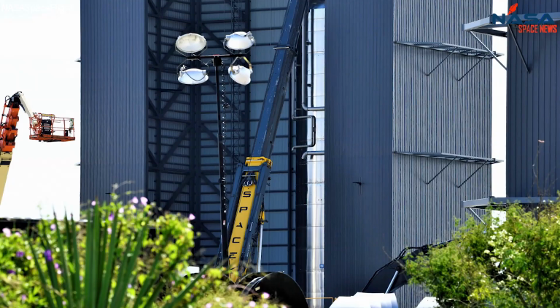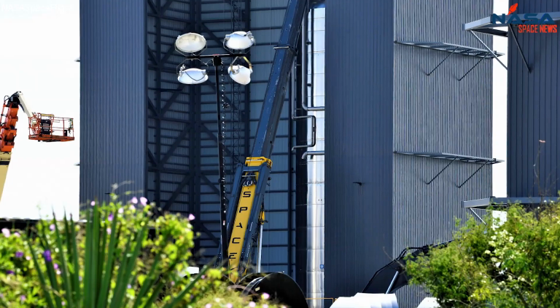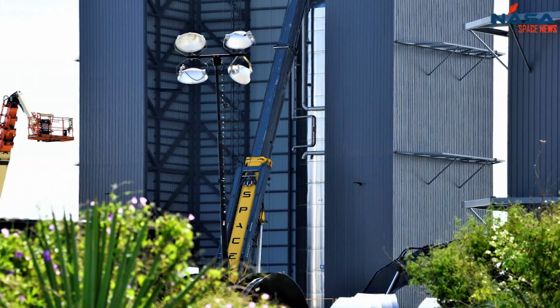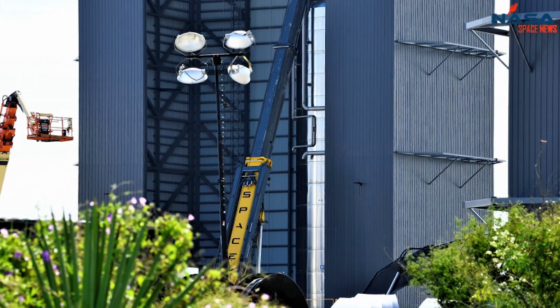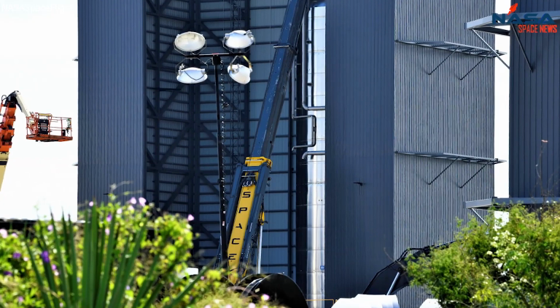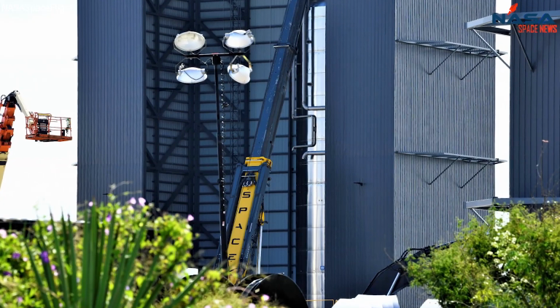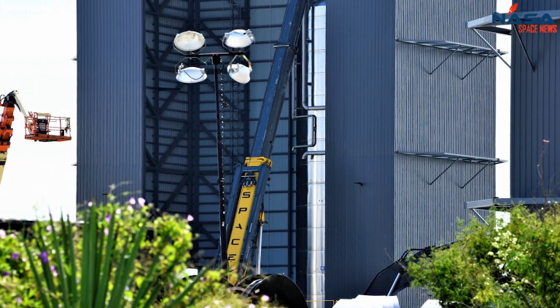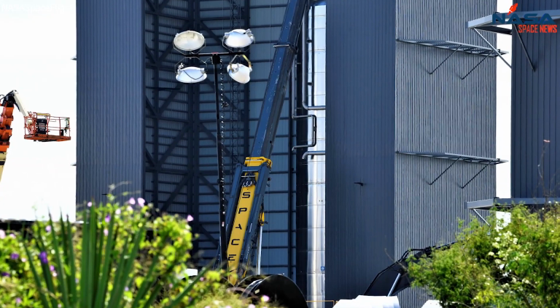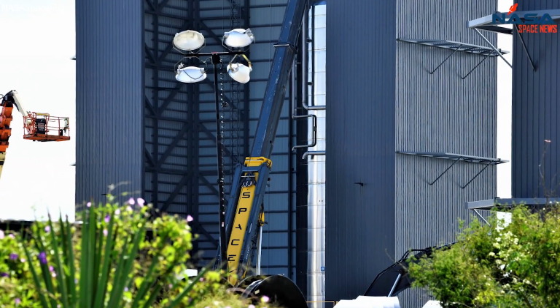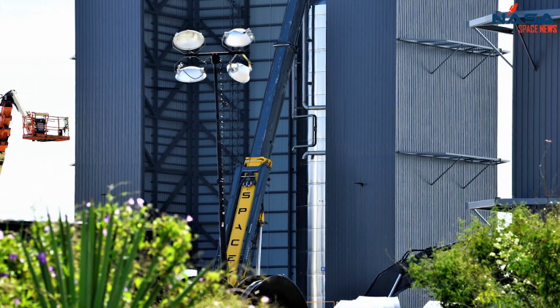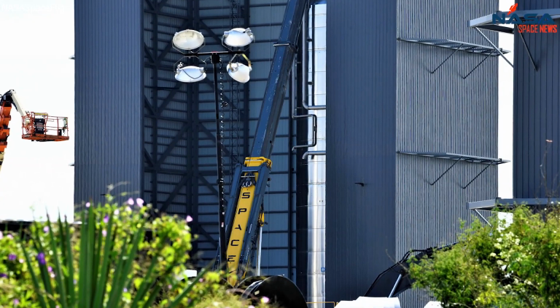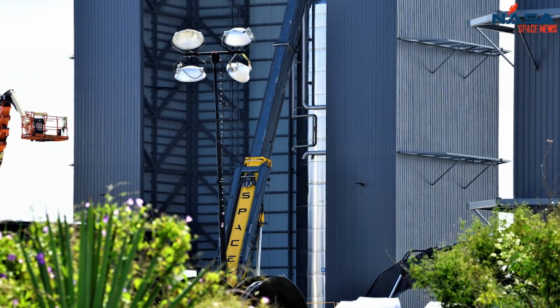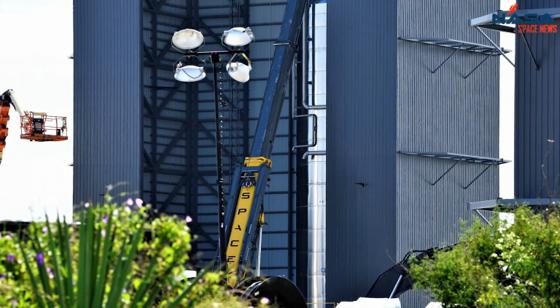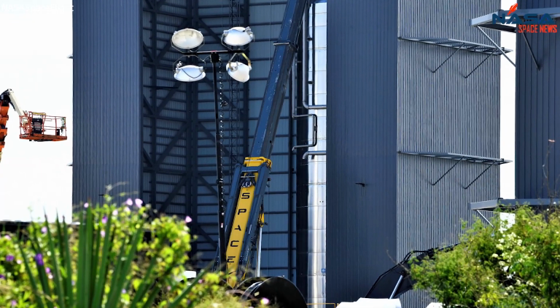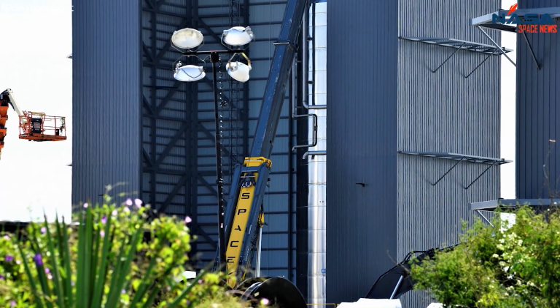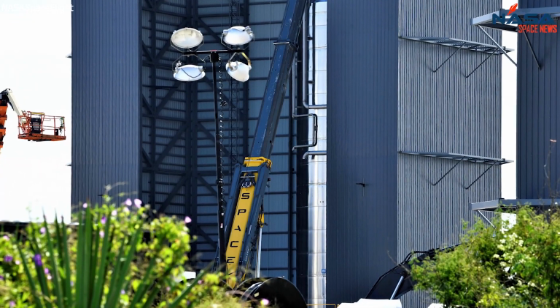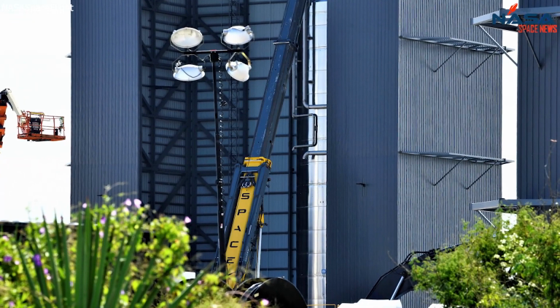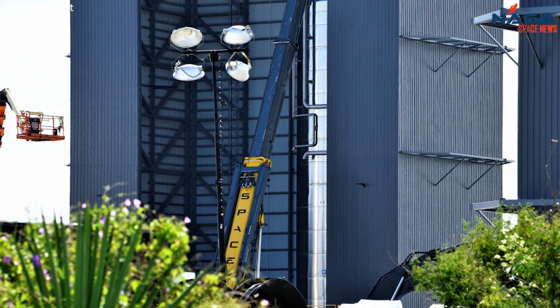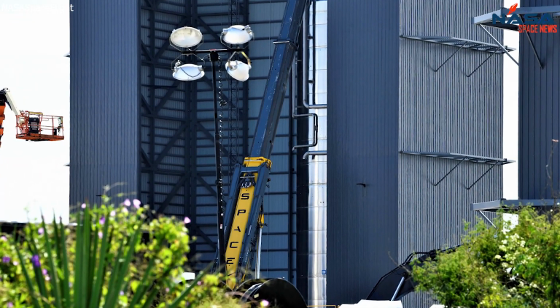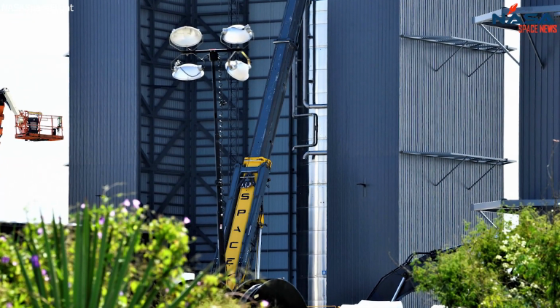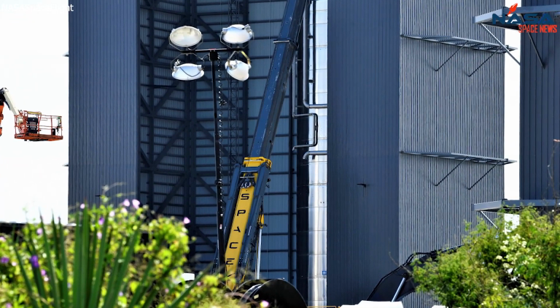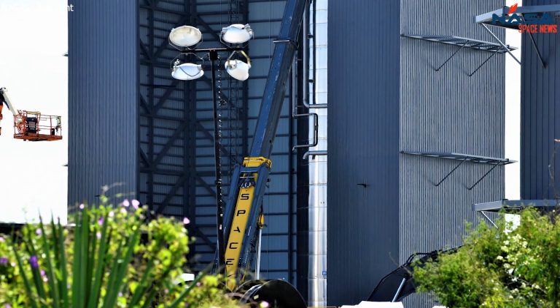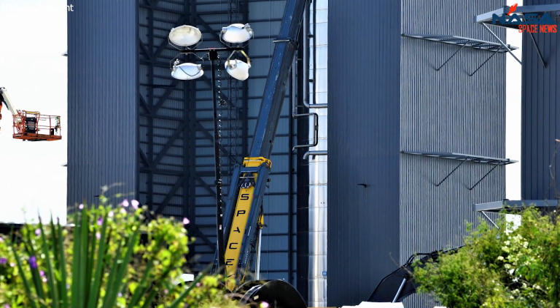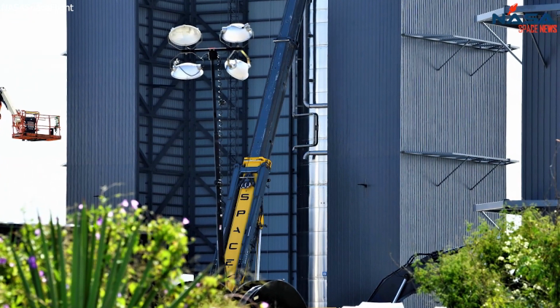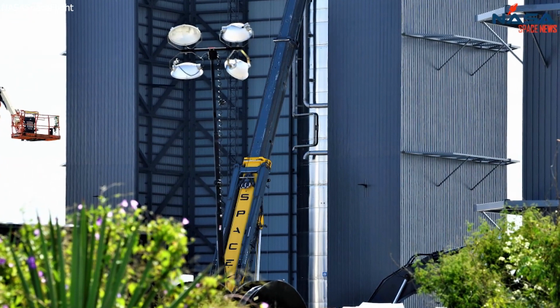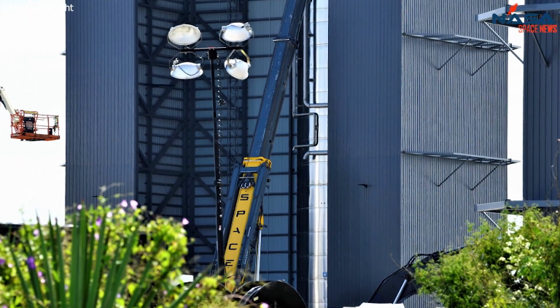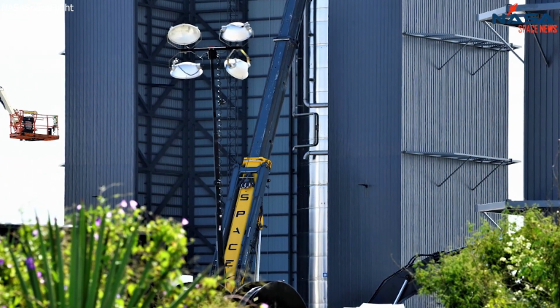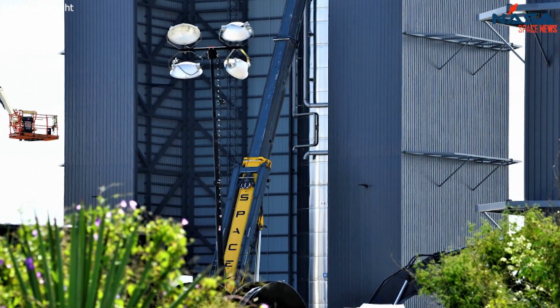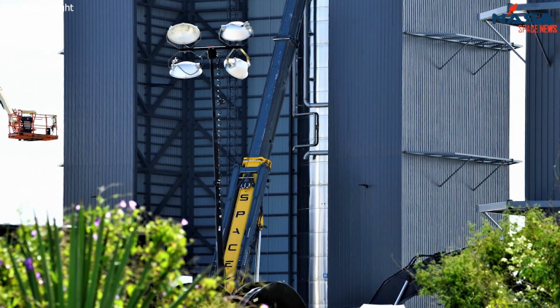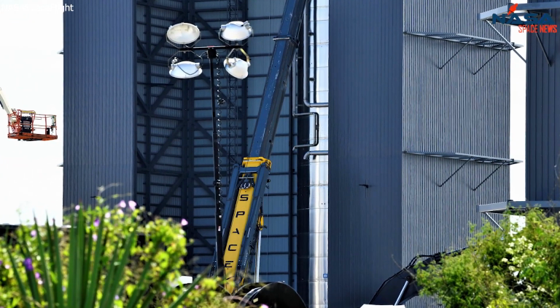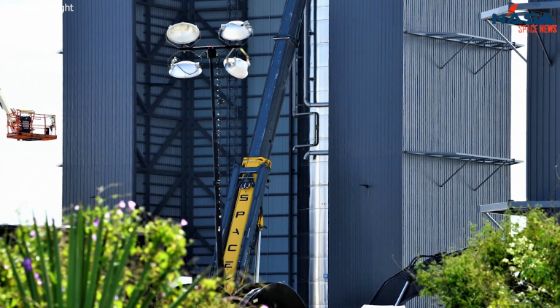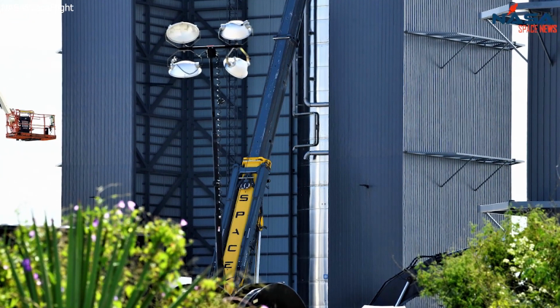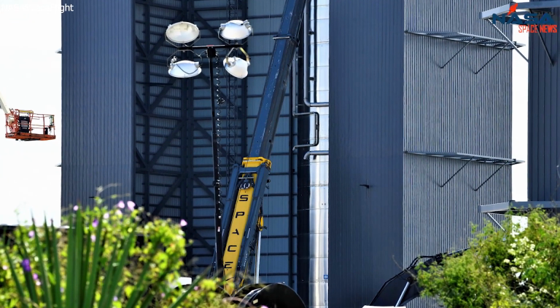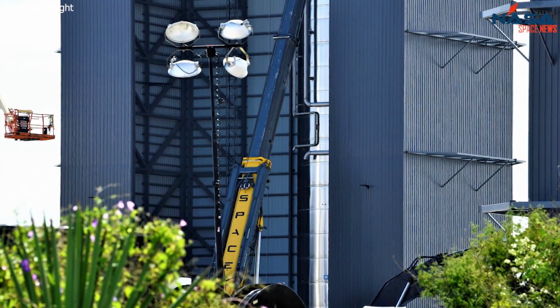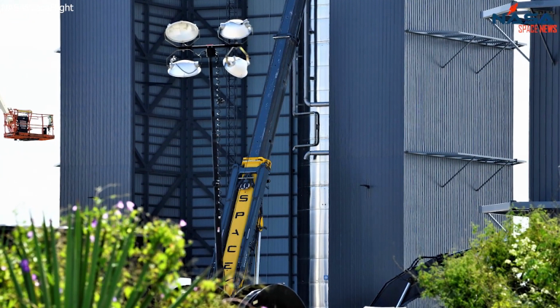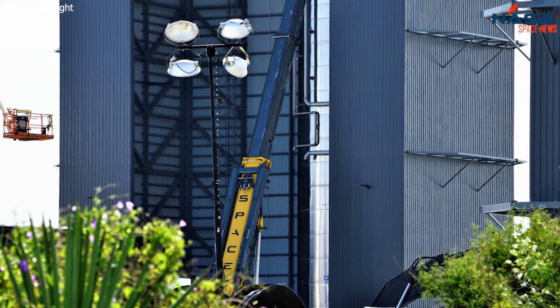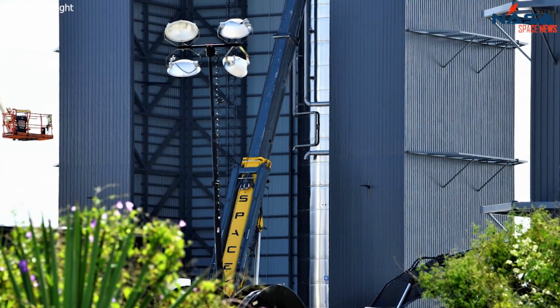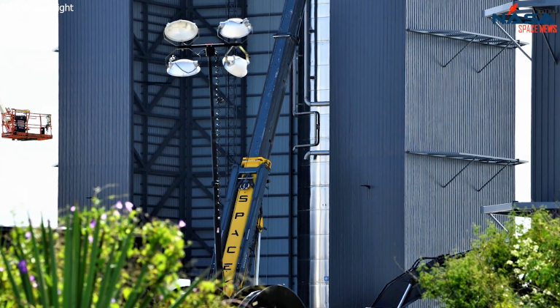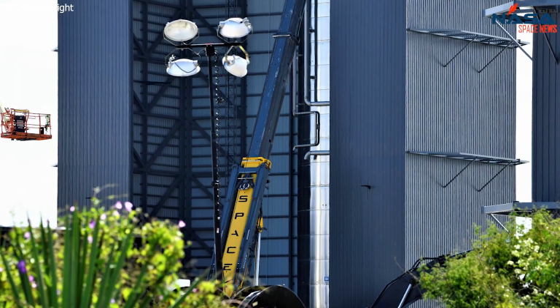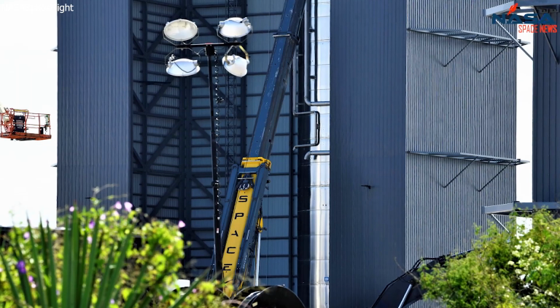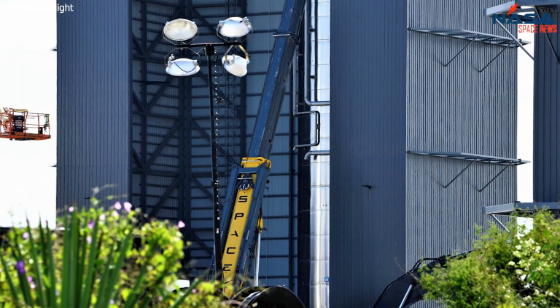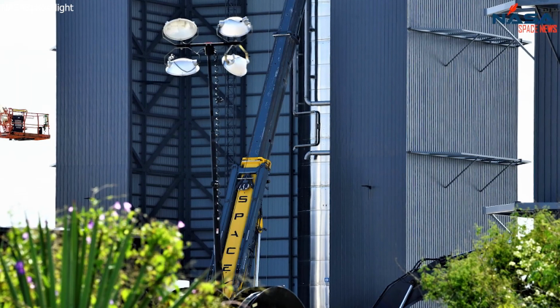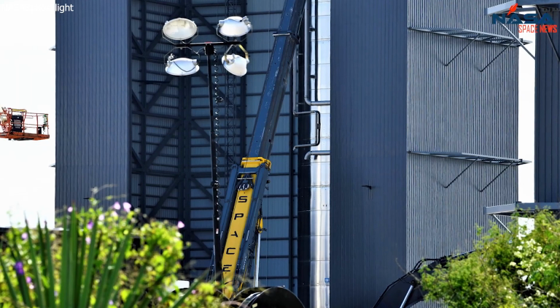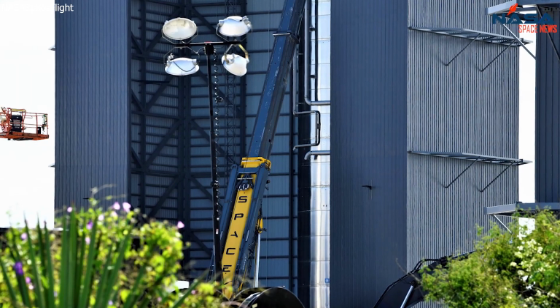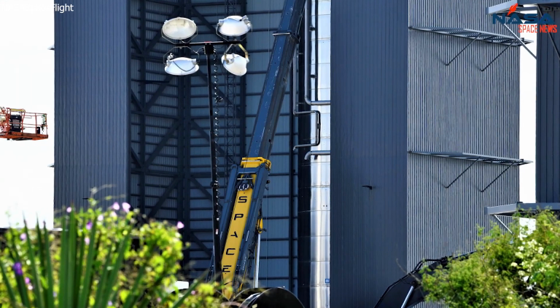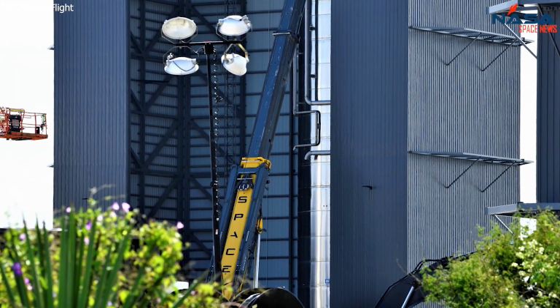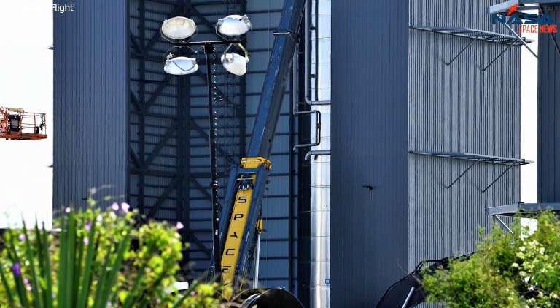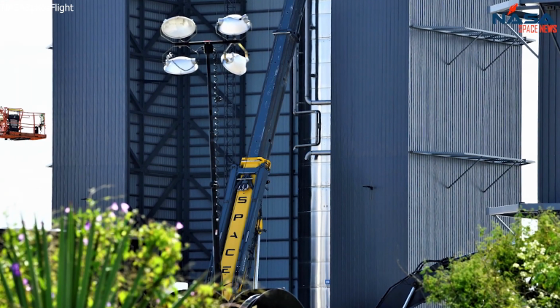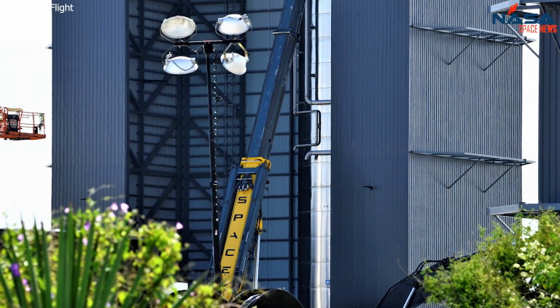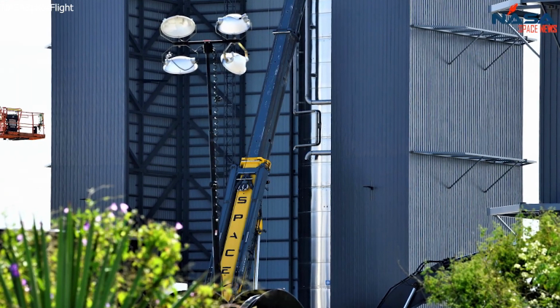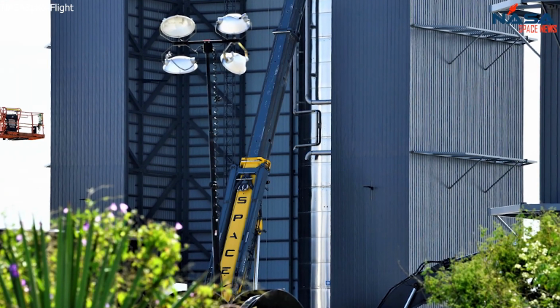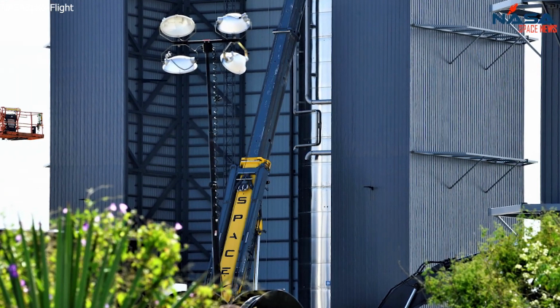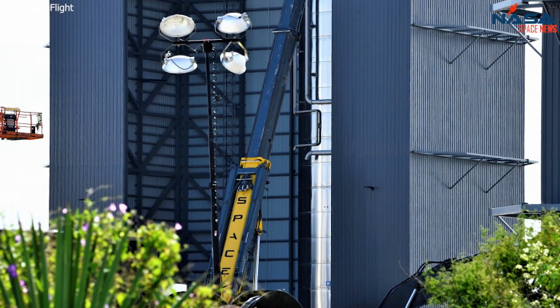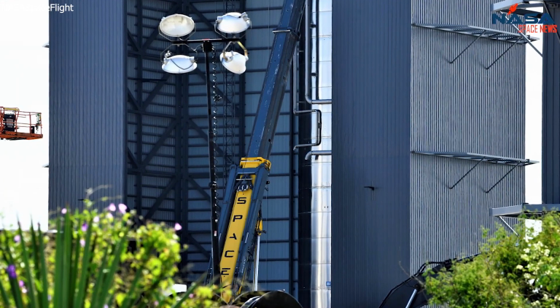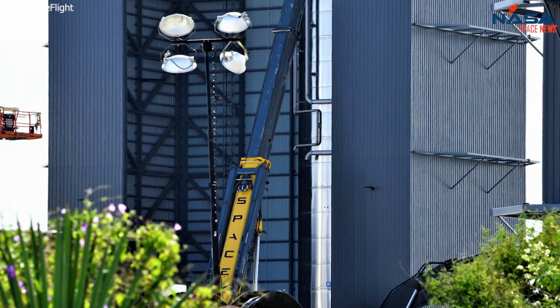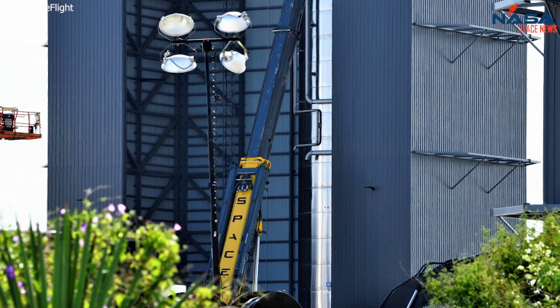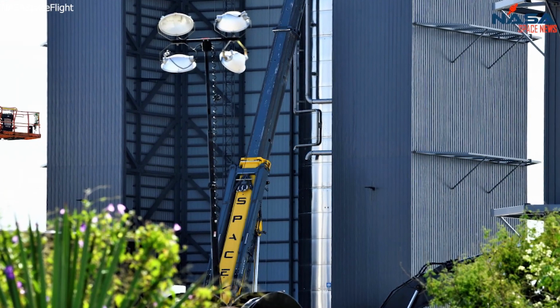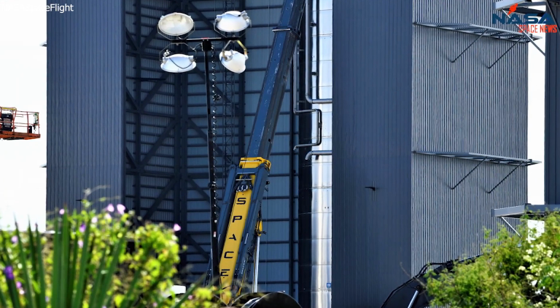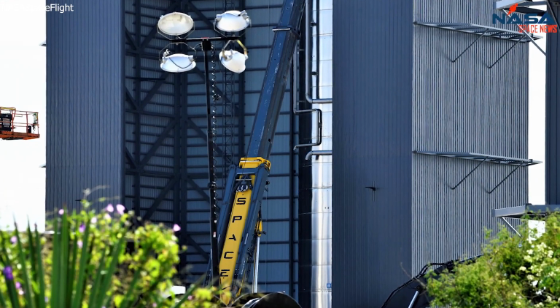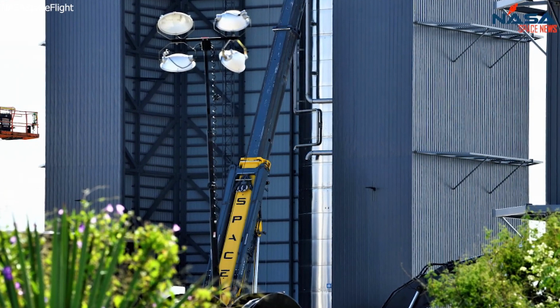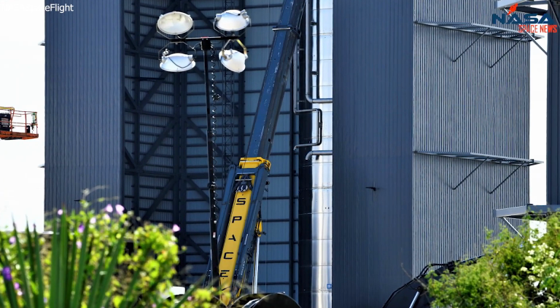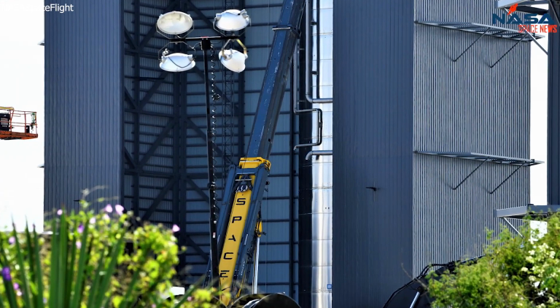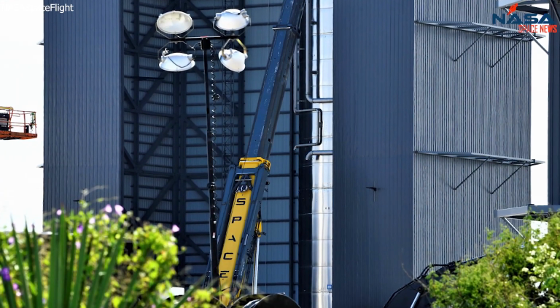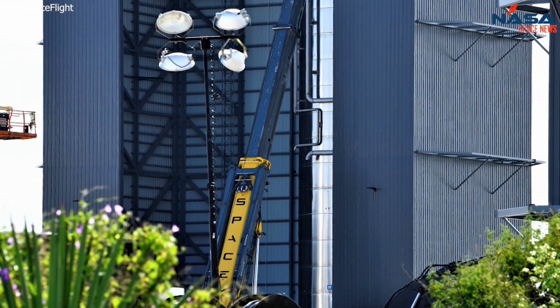GSE-8, the last tank of the orbital fuel farm, has been fully stacked, so it will soon be transported to the launch facility.